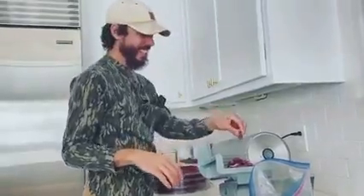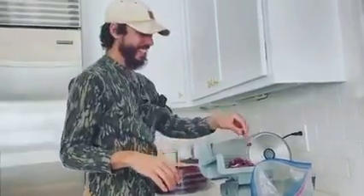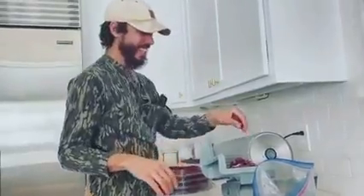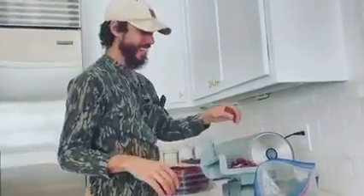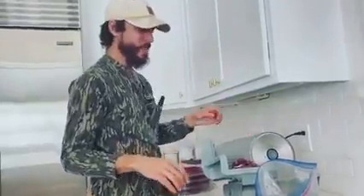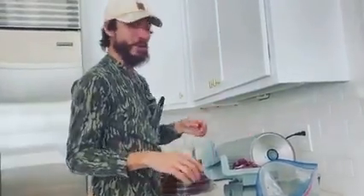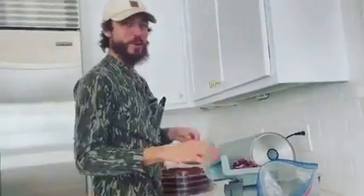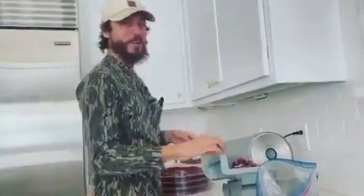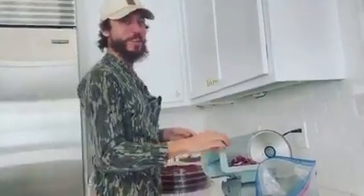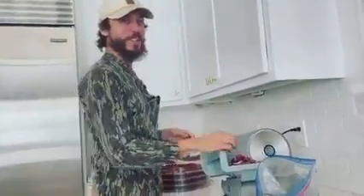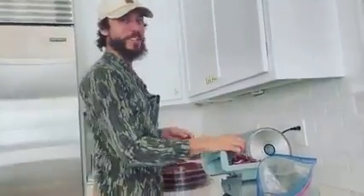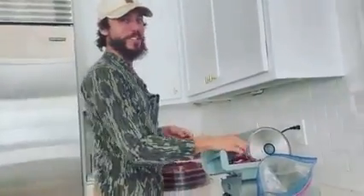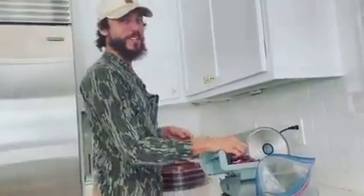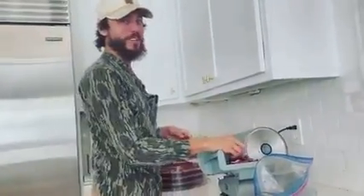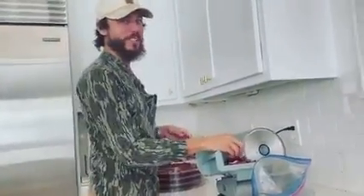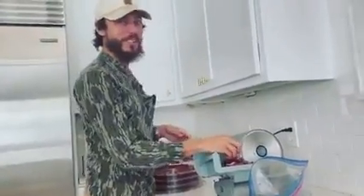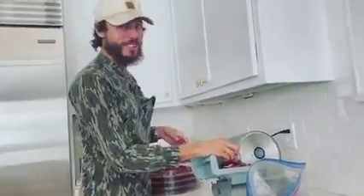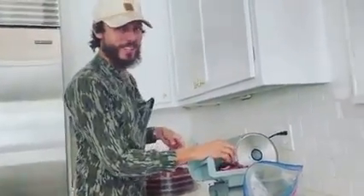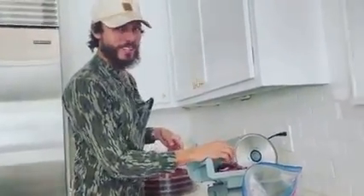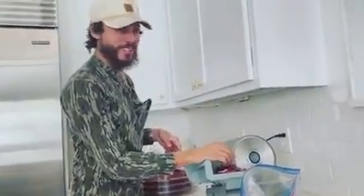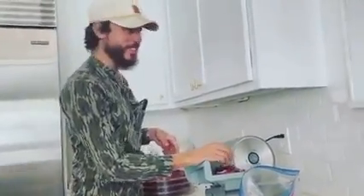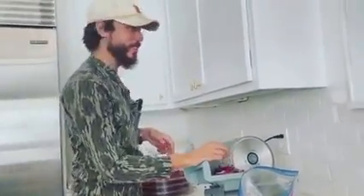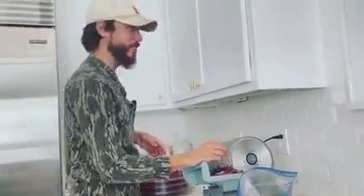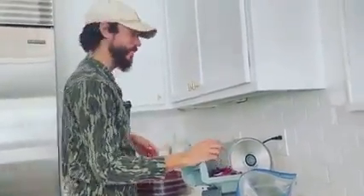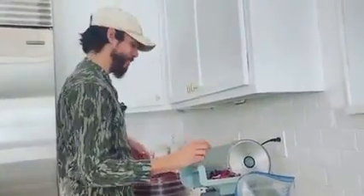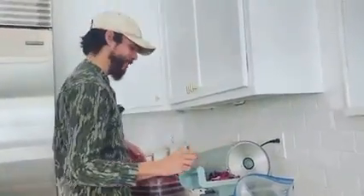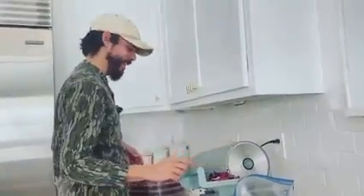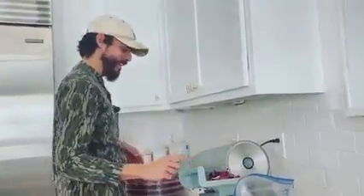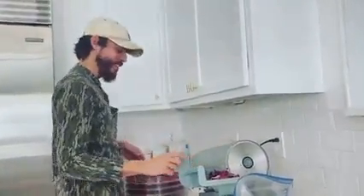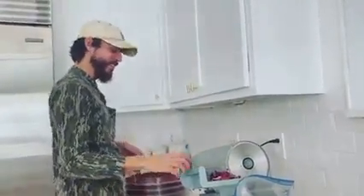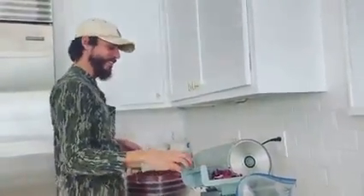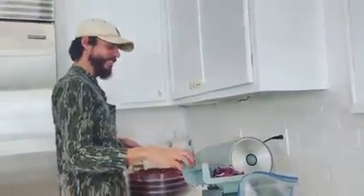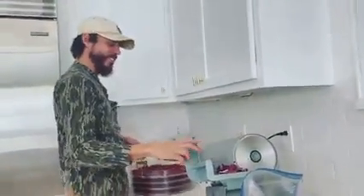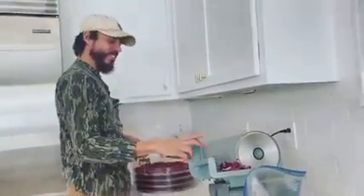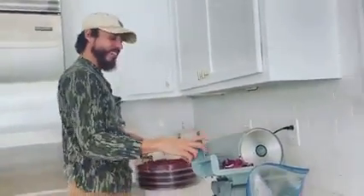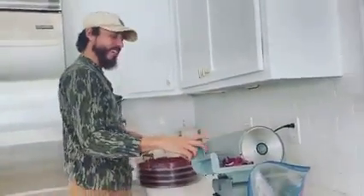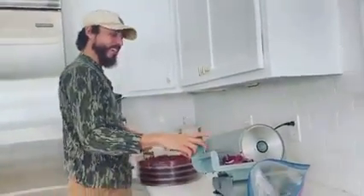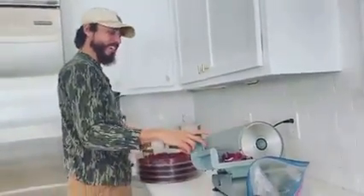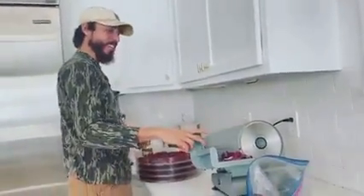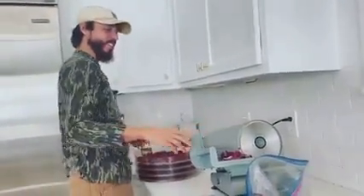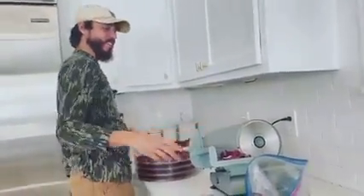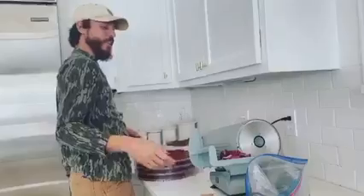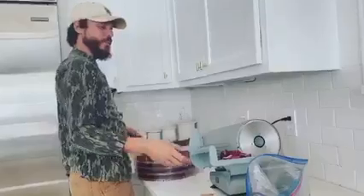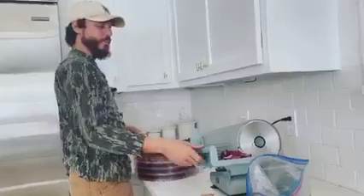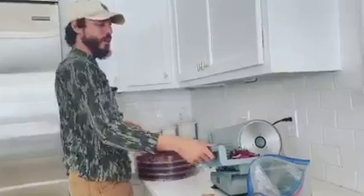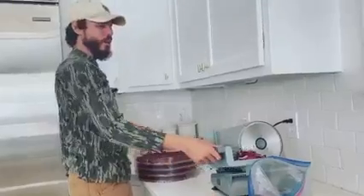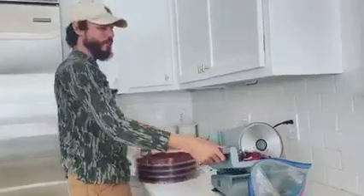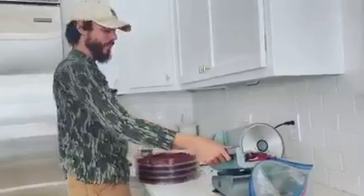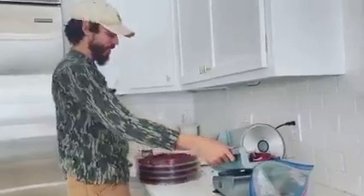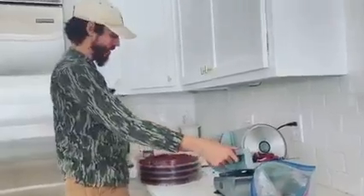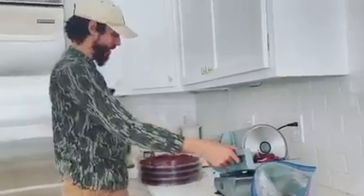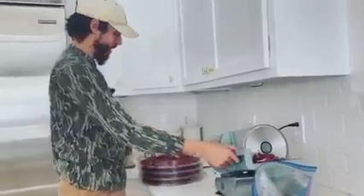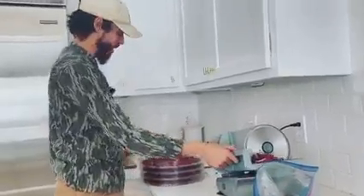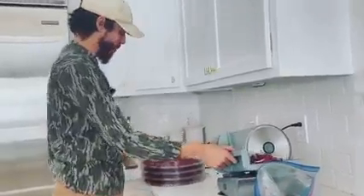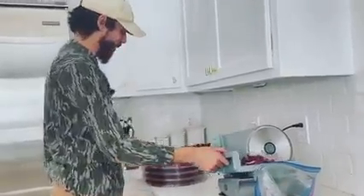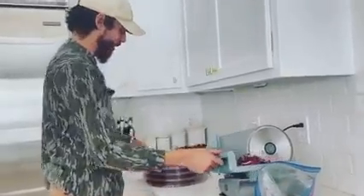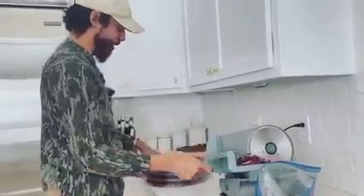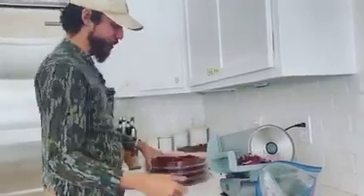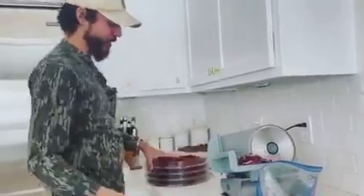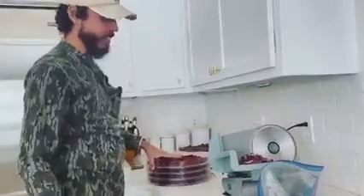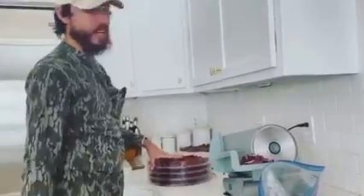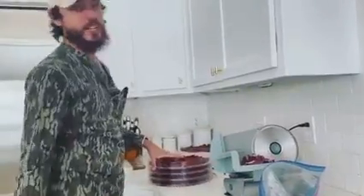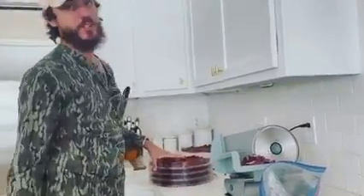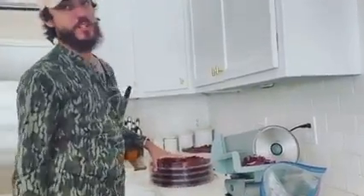Hey, welcome to my cooking show — even though it's not a cooking show, just in my kitchen, slicing up some wild venison and putting it on my dehydrator.